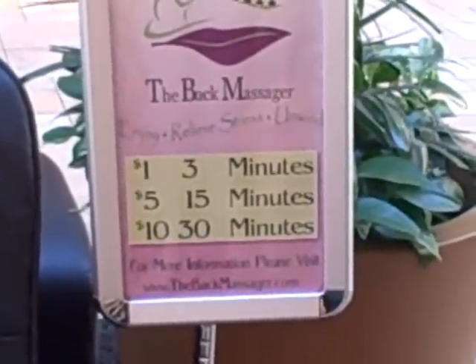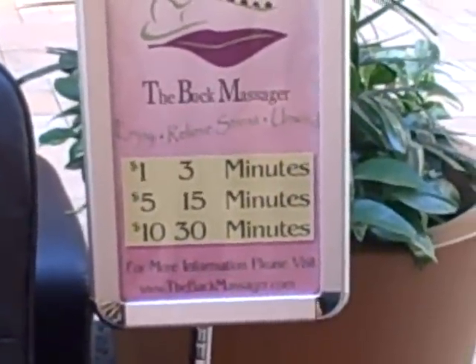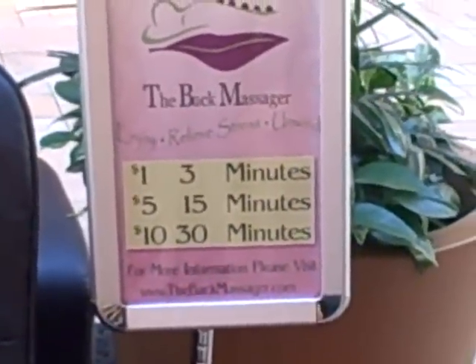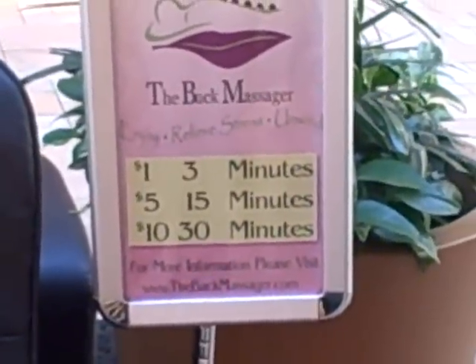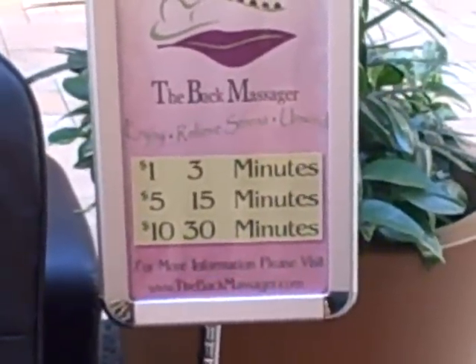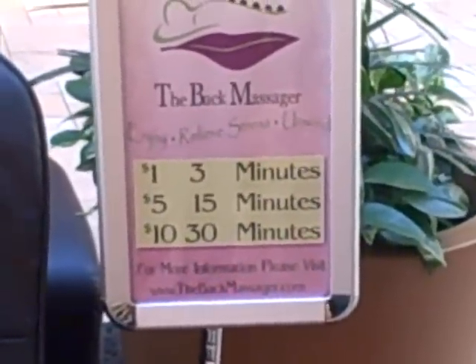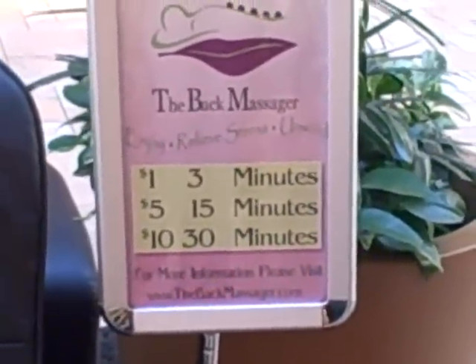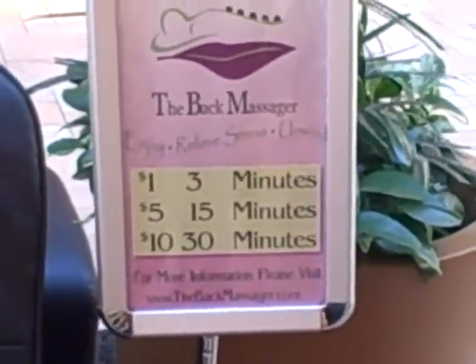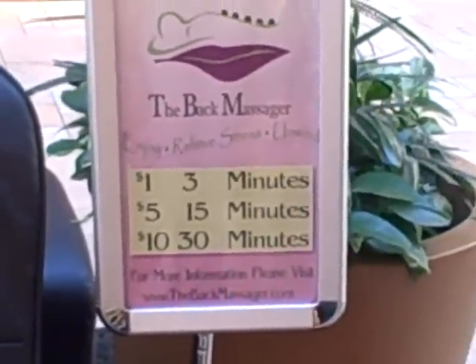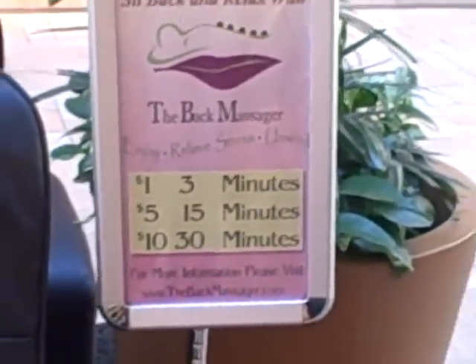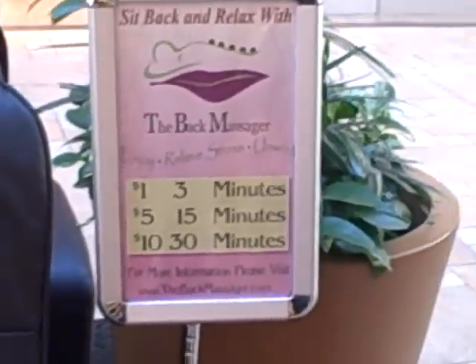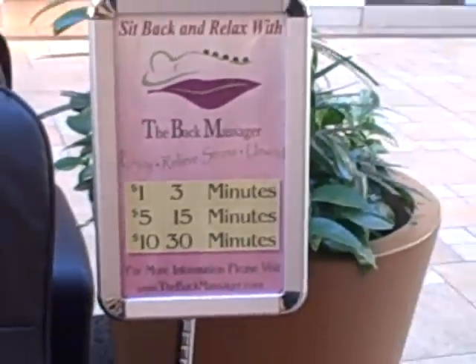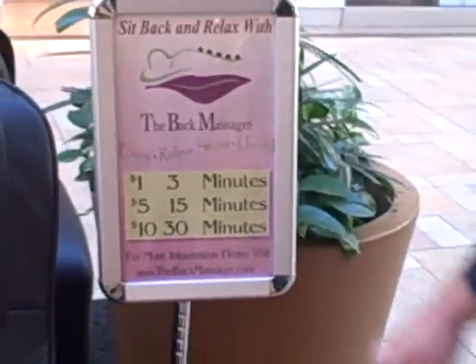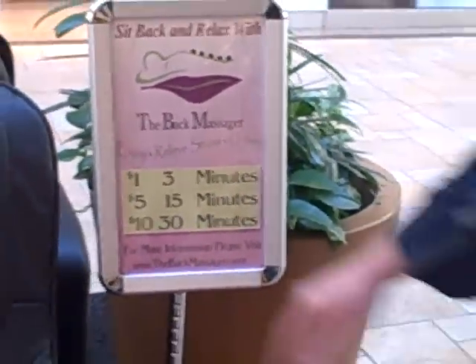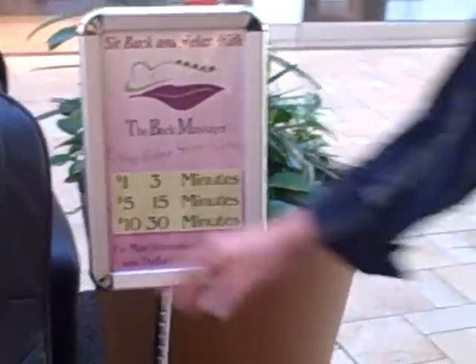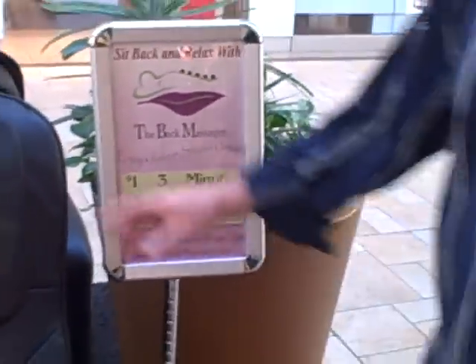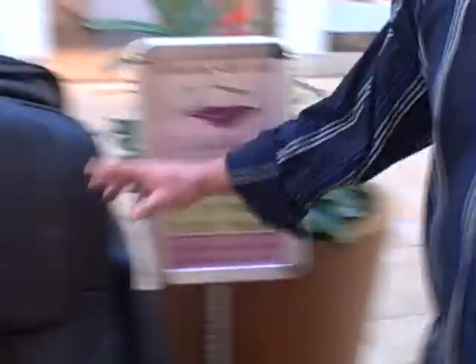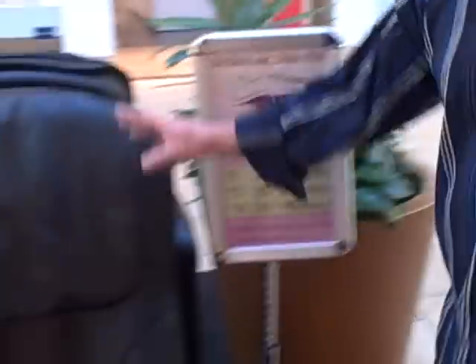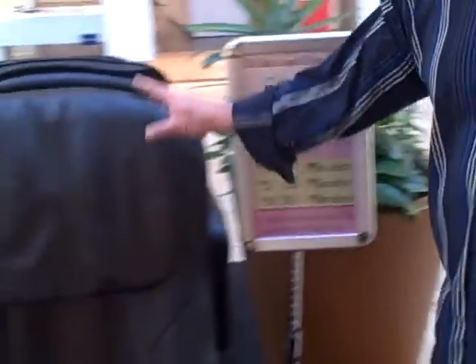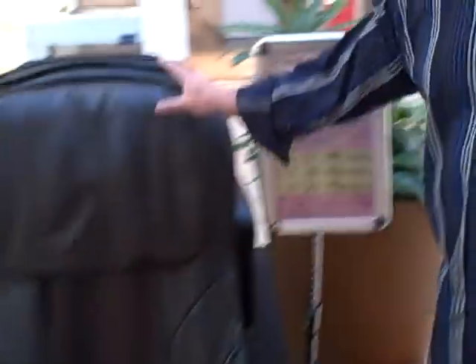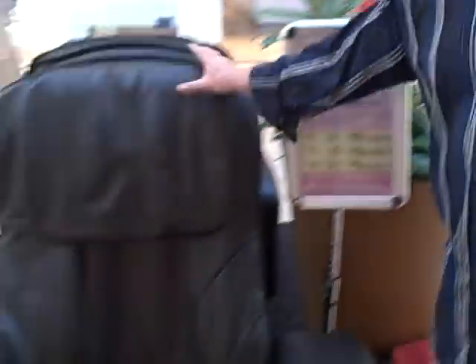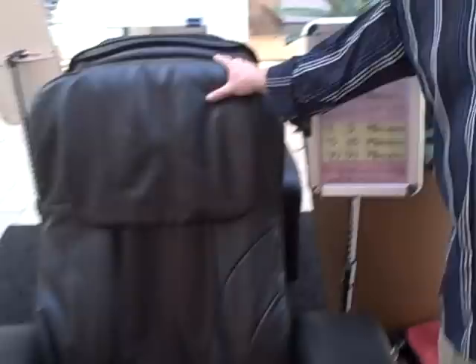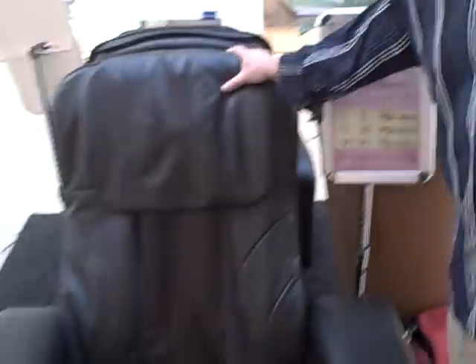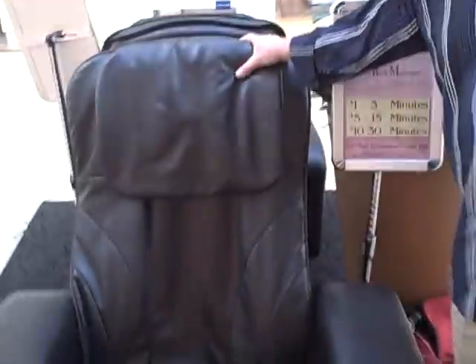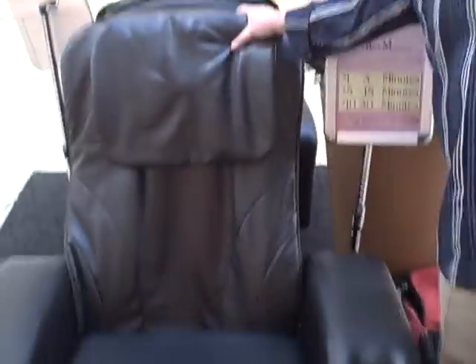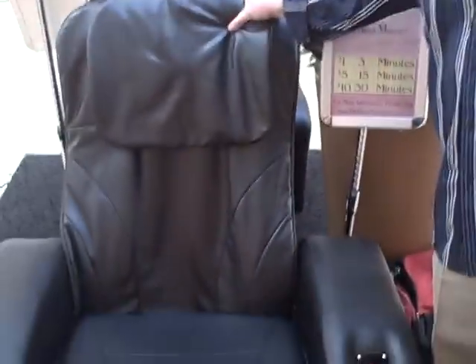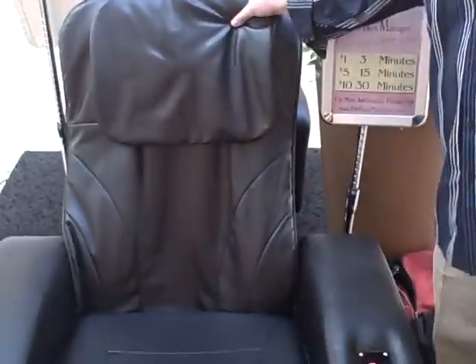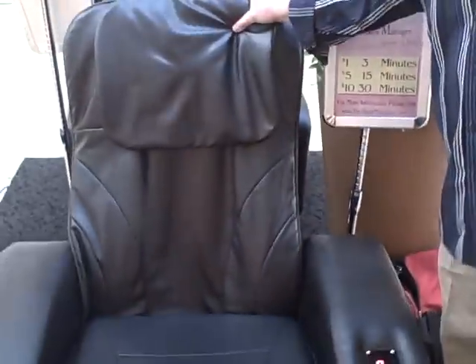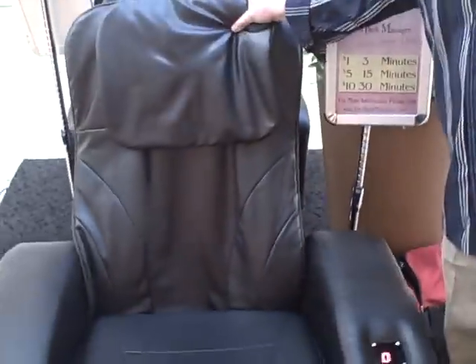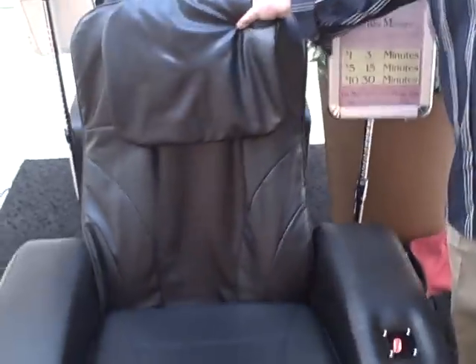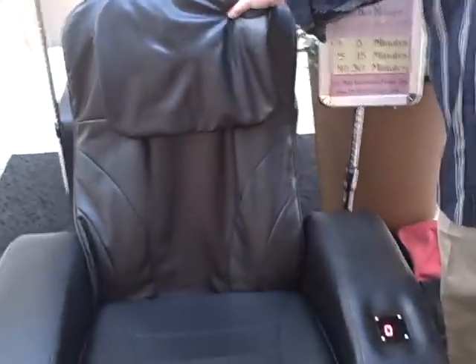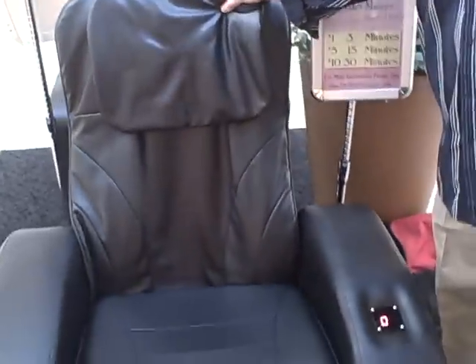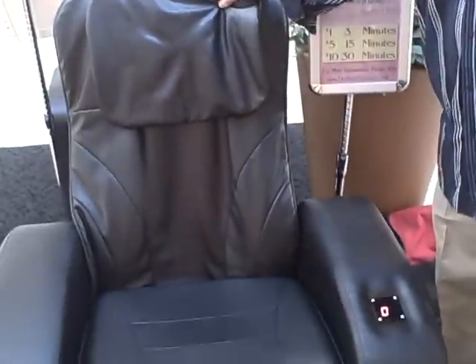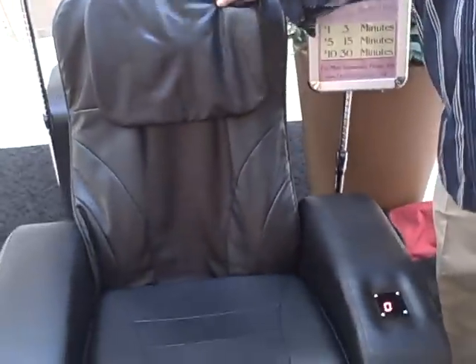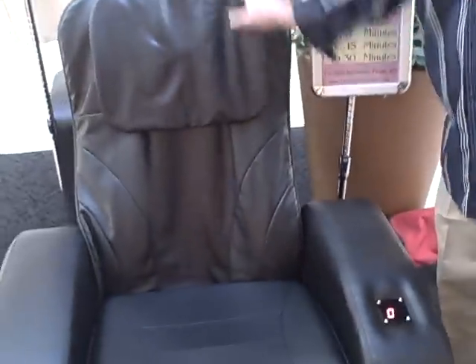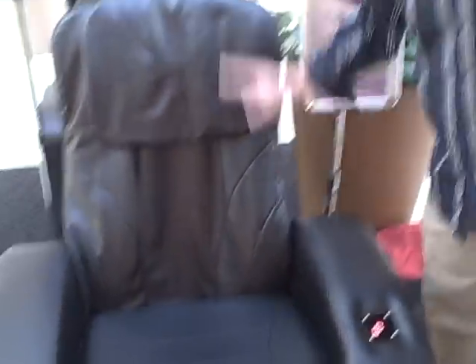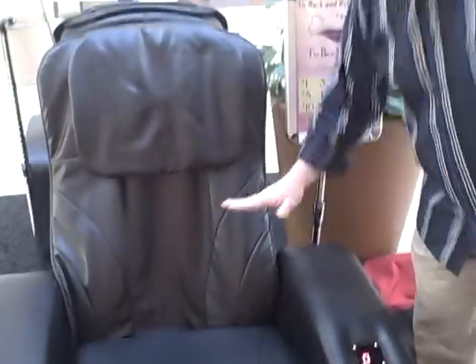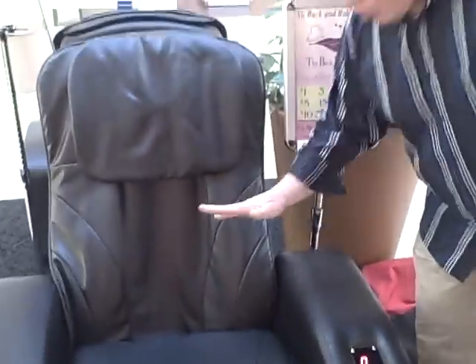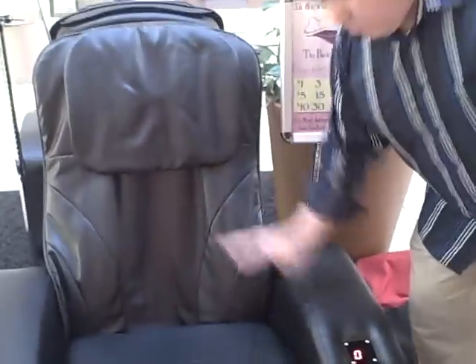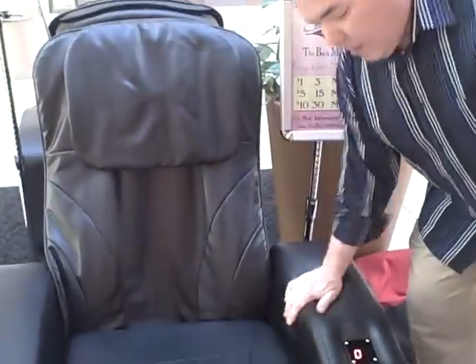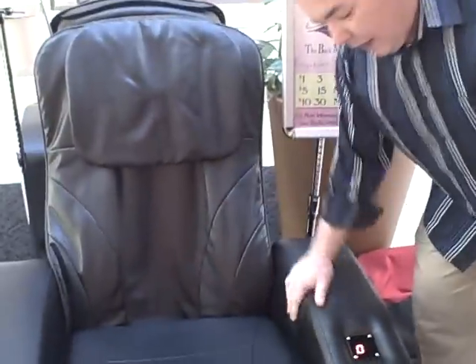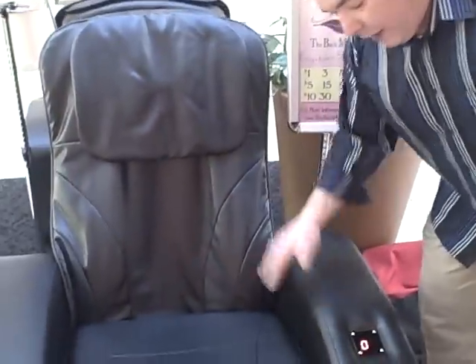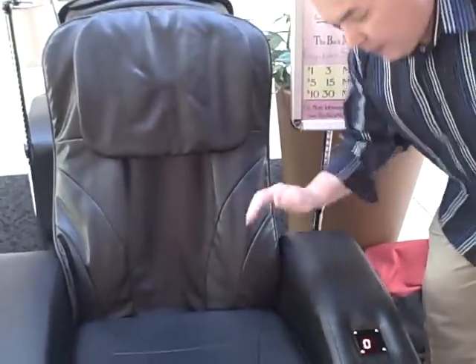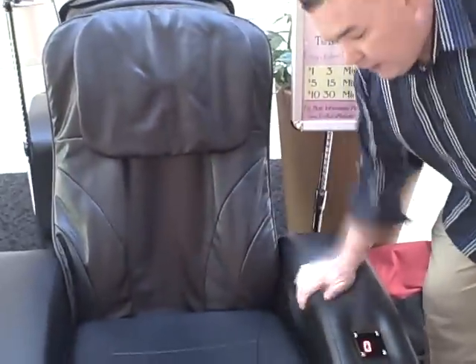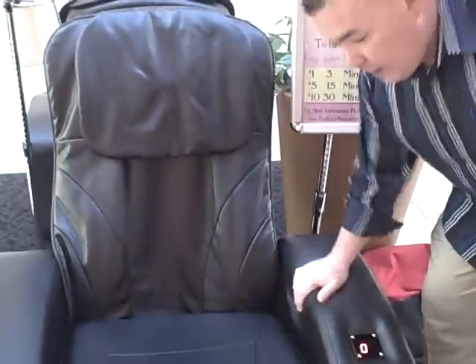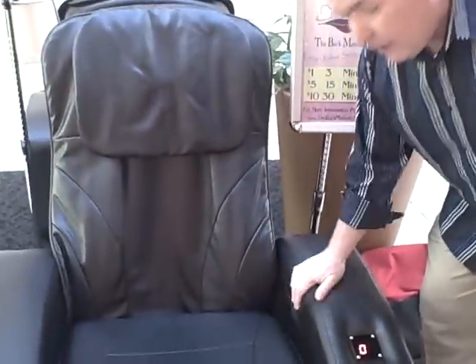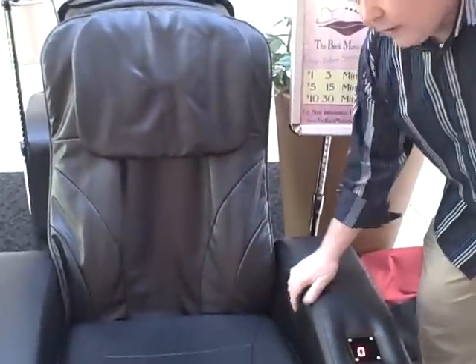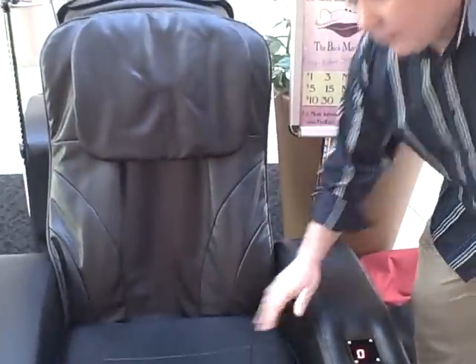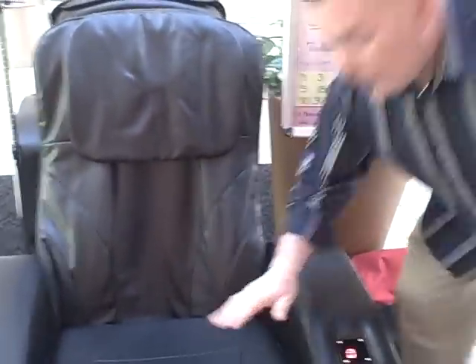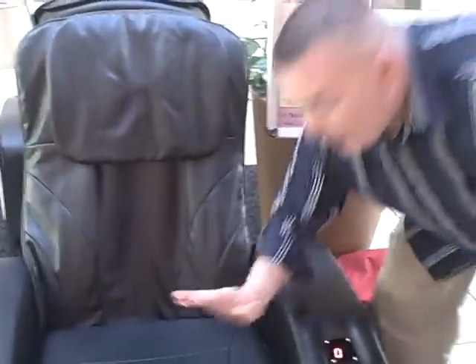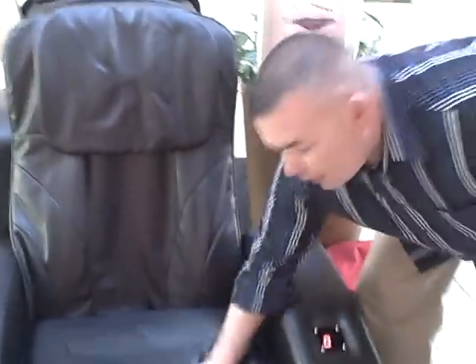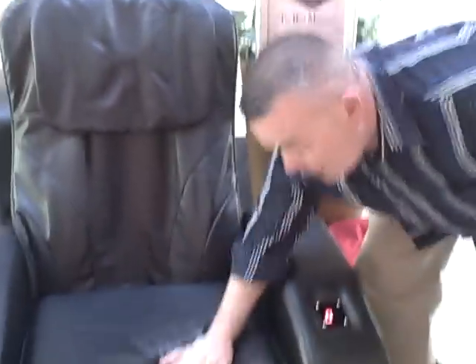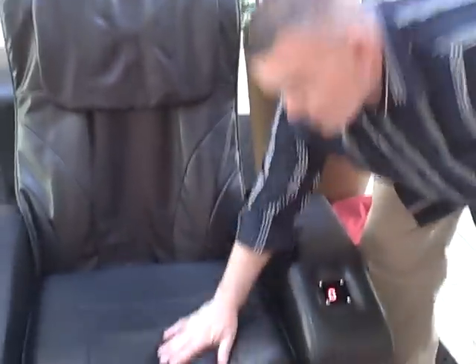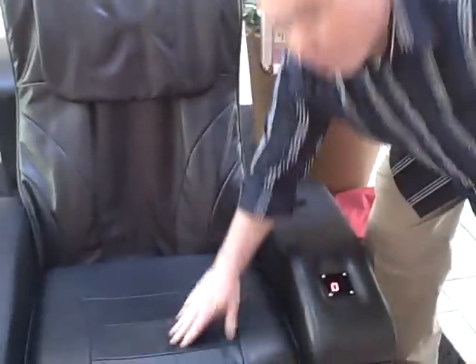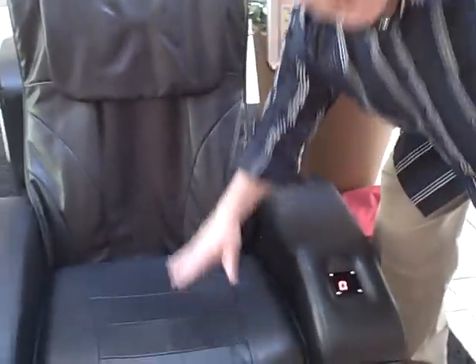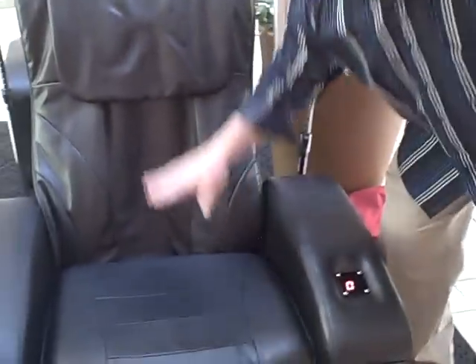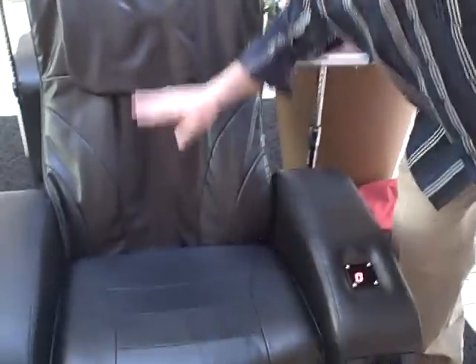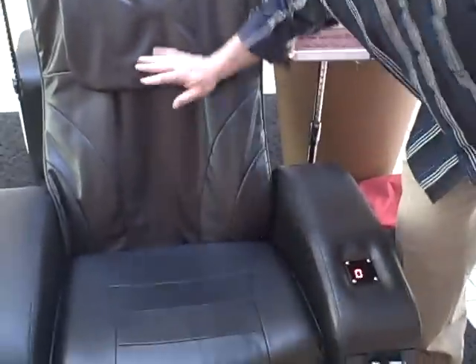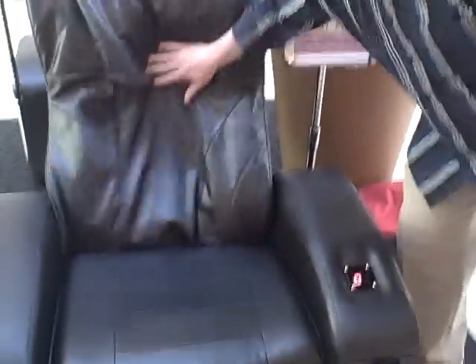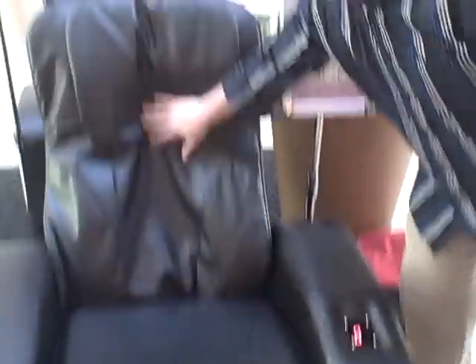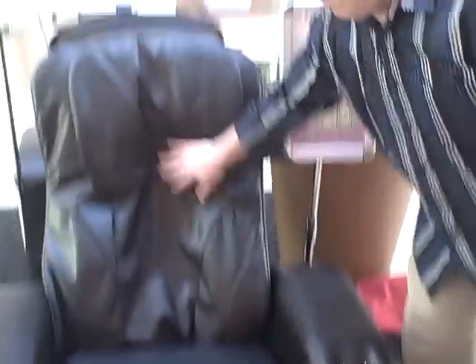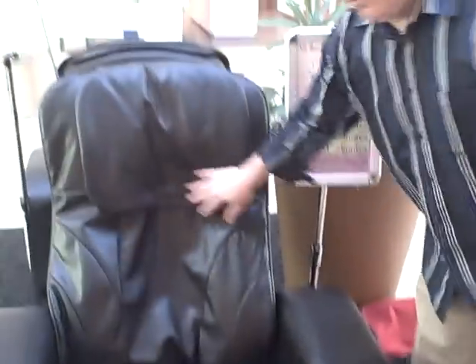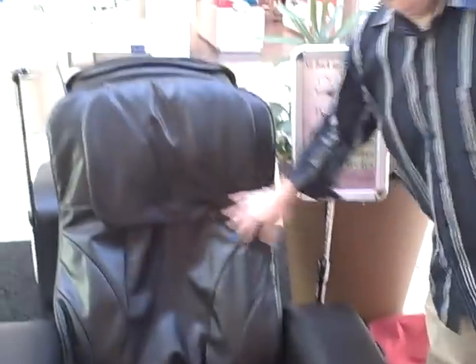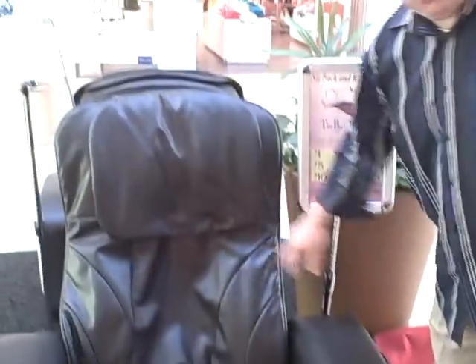As you can tell, the chair is very durable. It's commercial-made. It's made to take abuse.